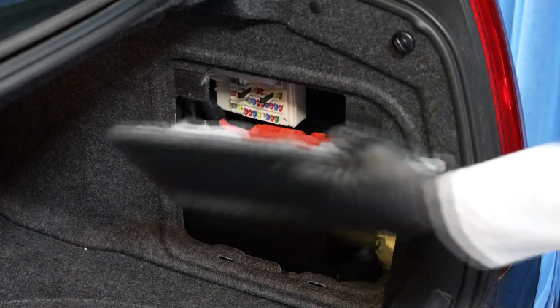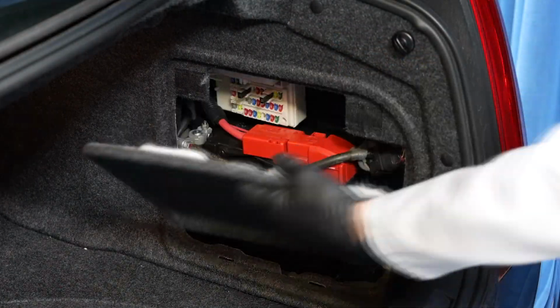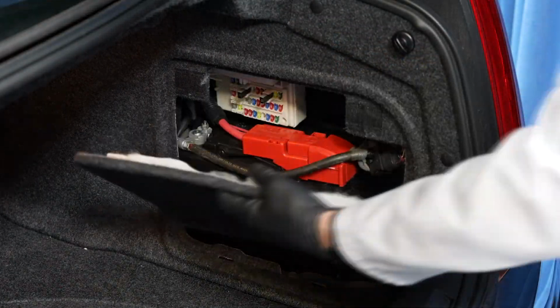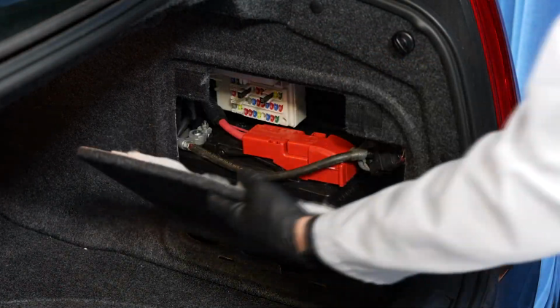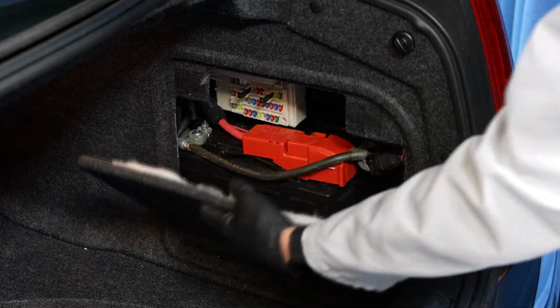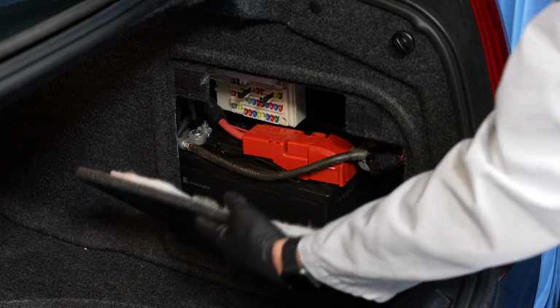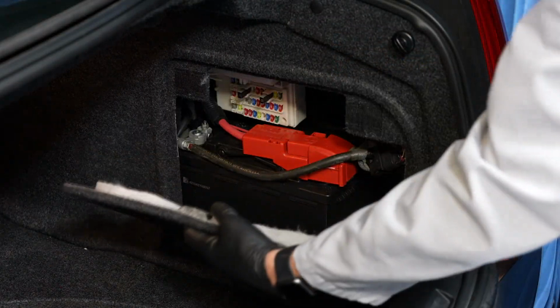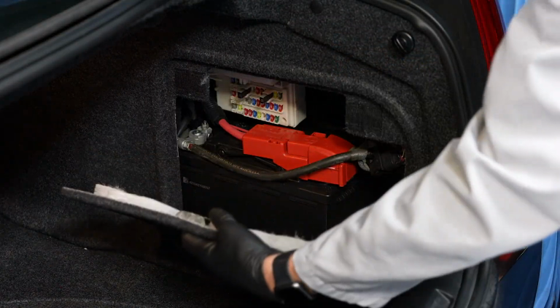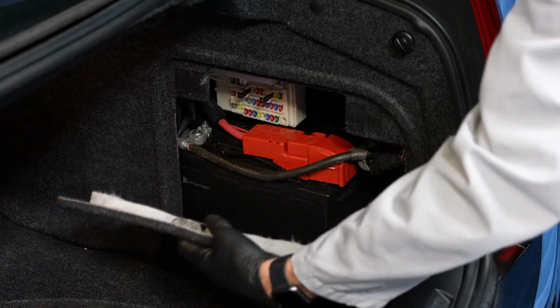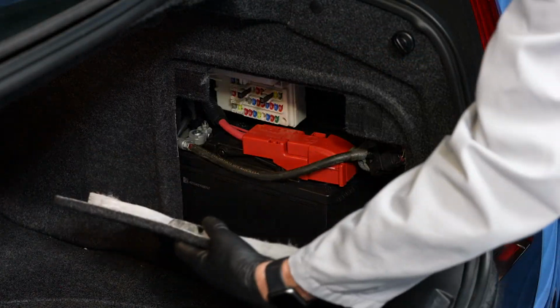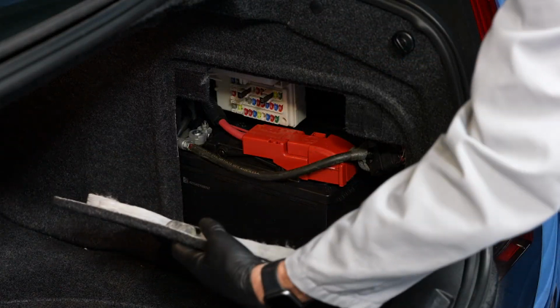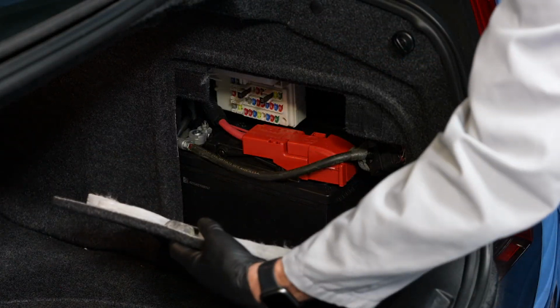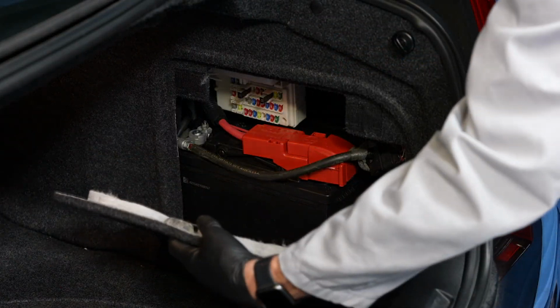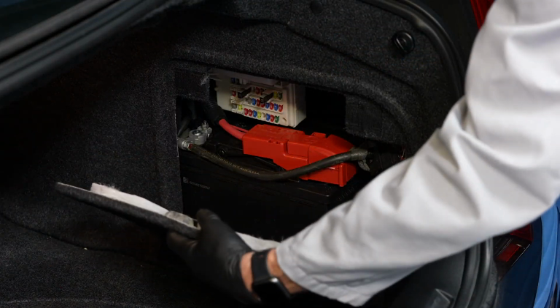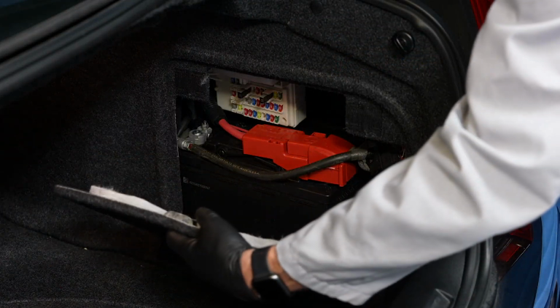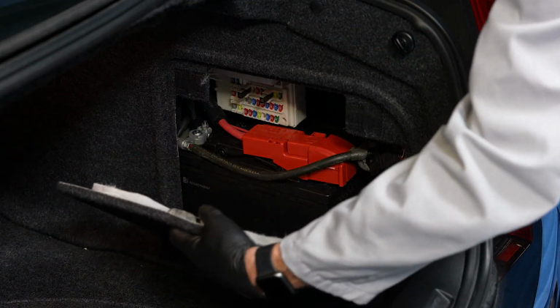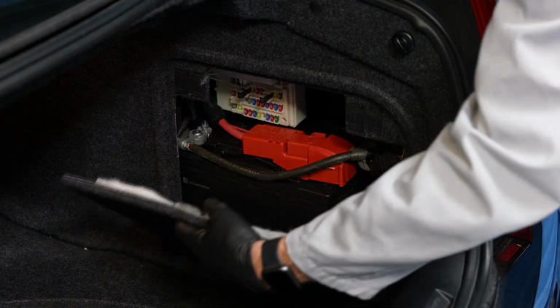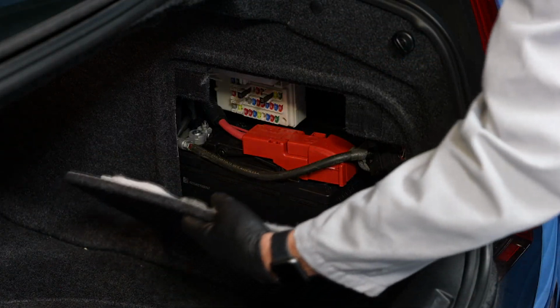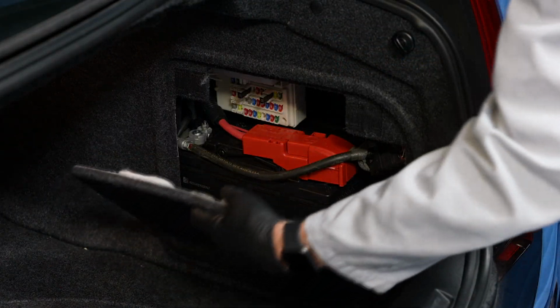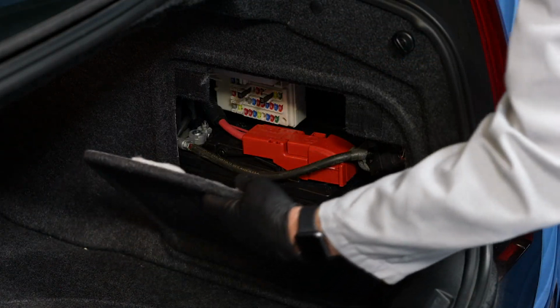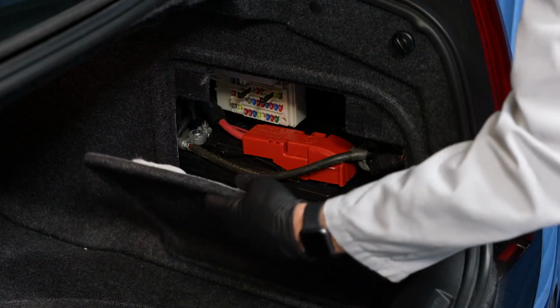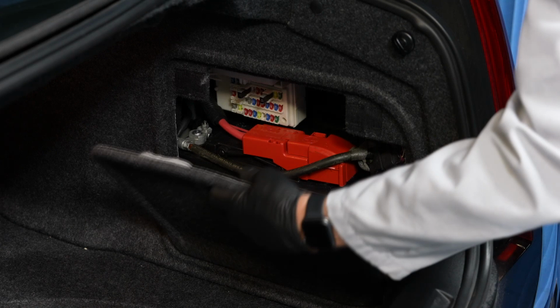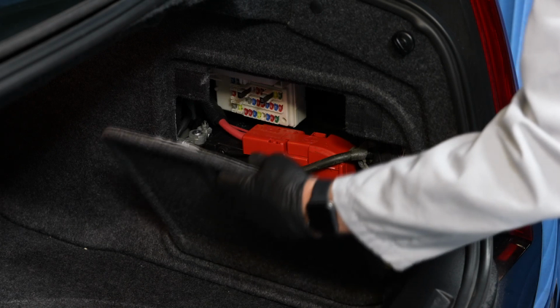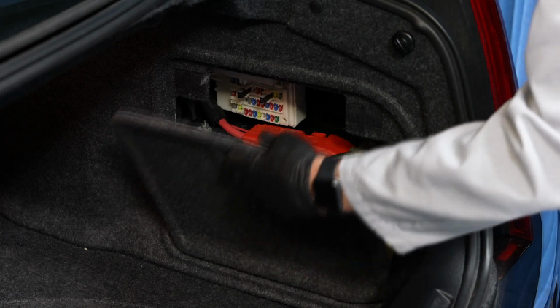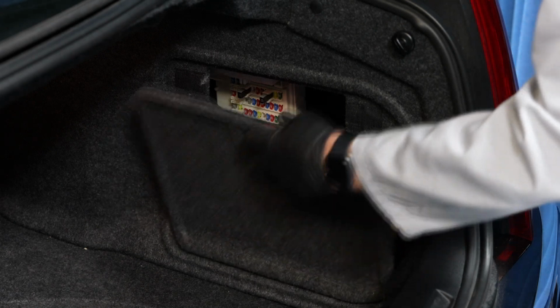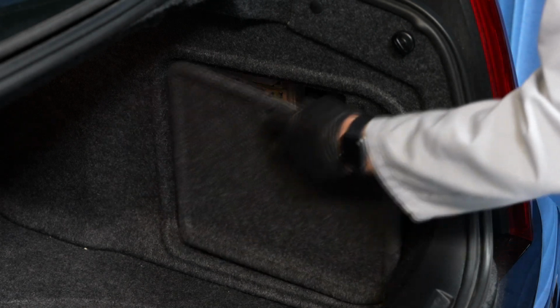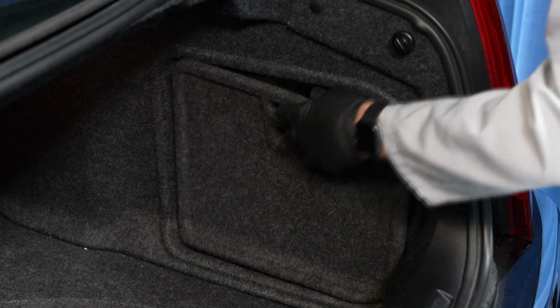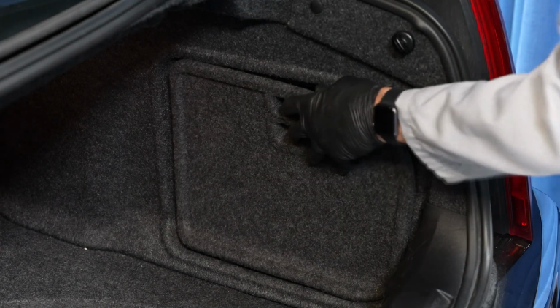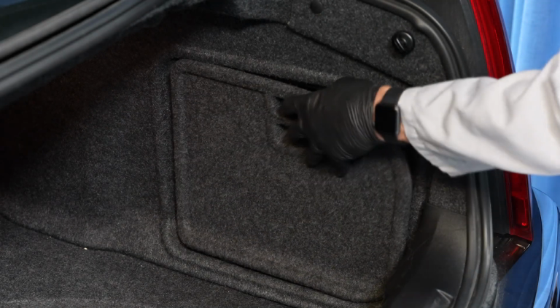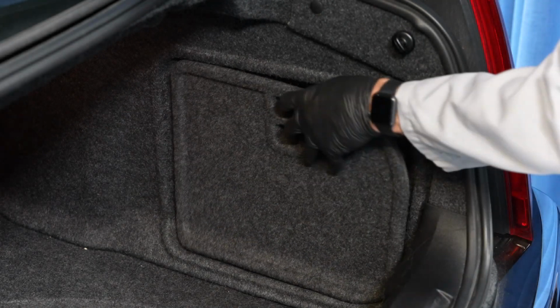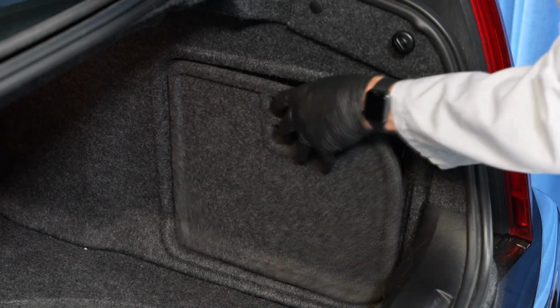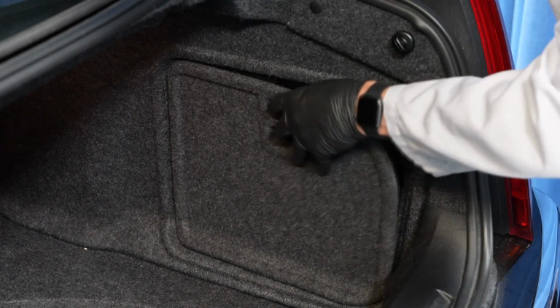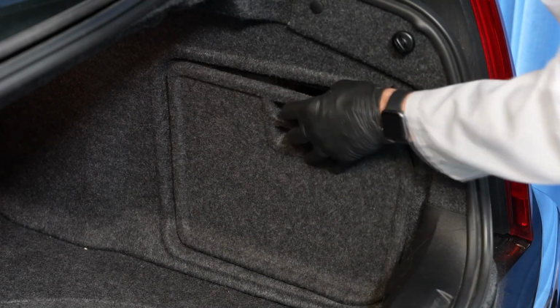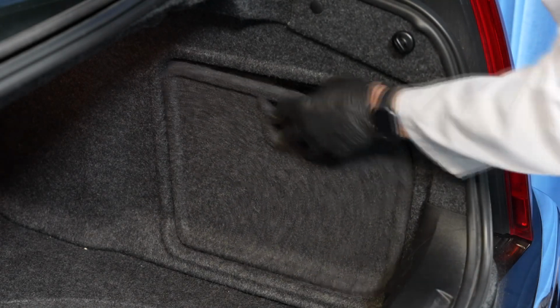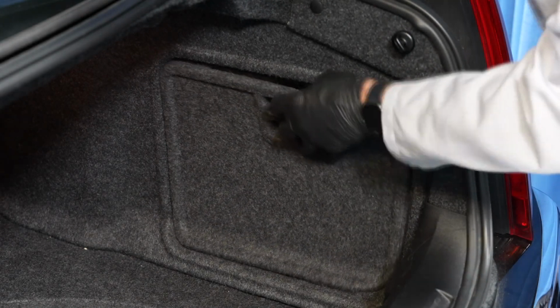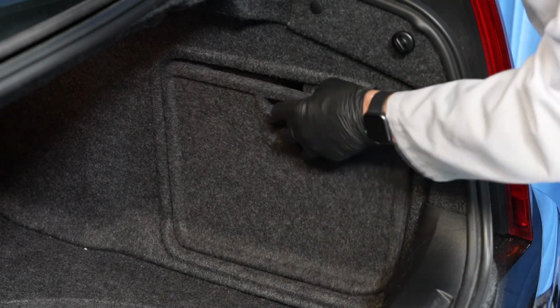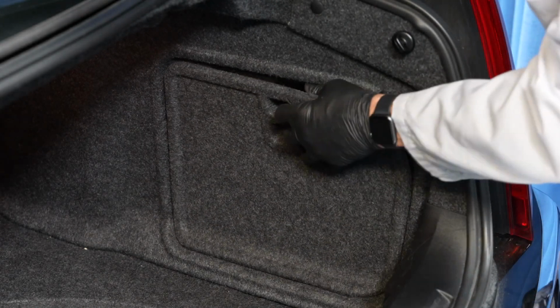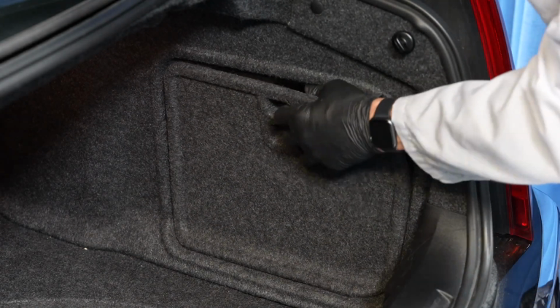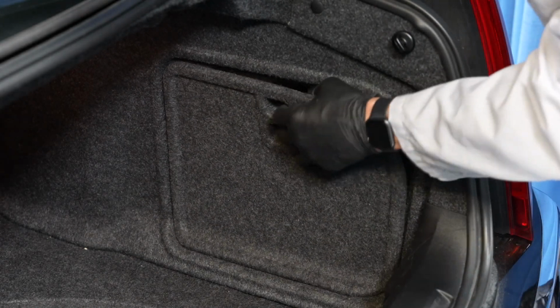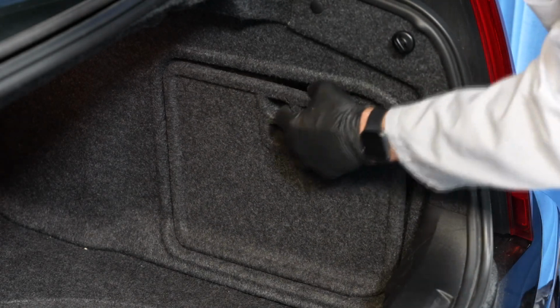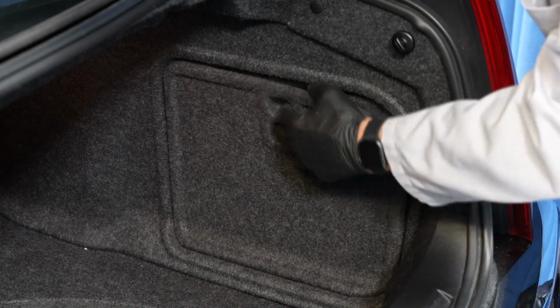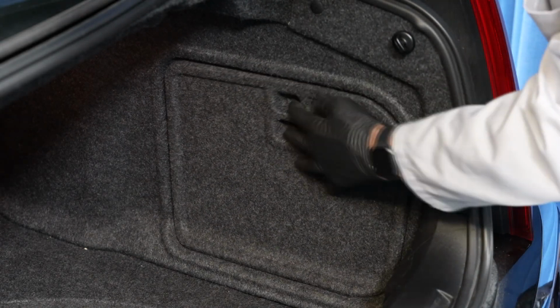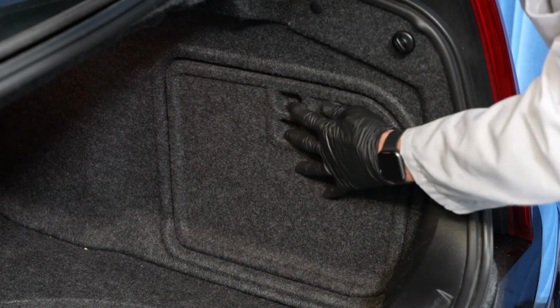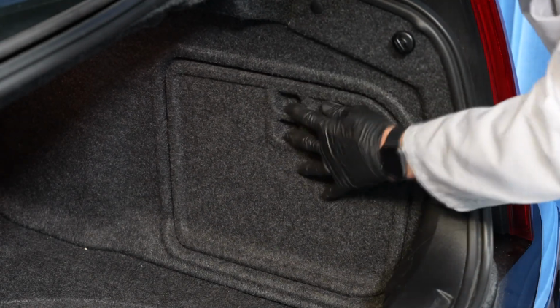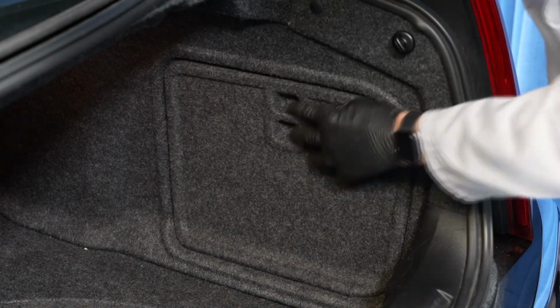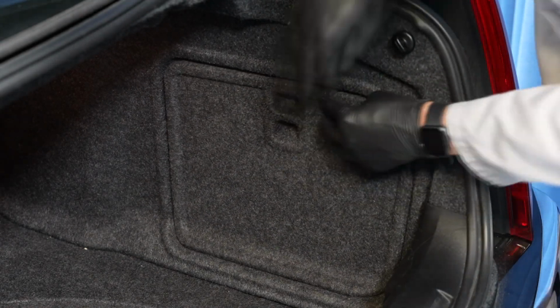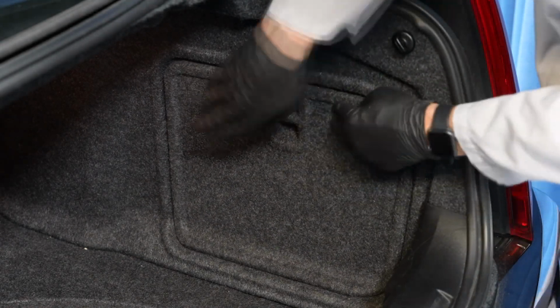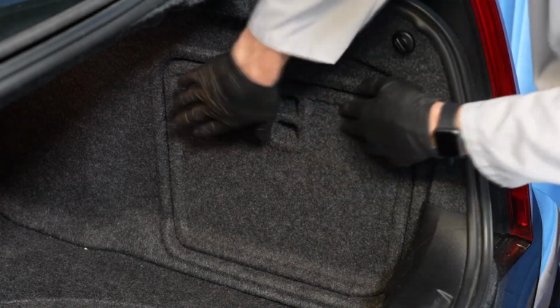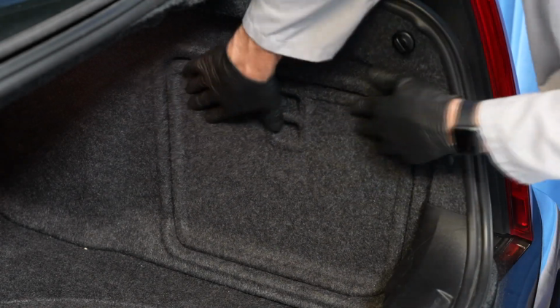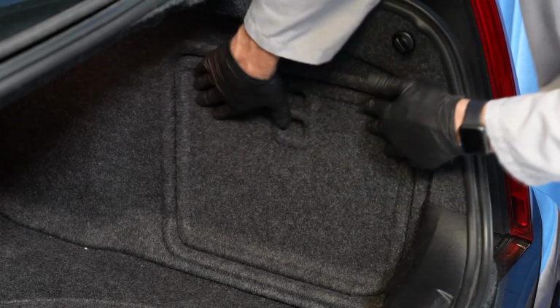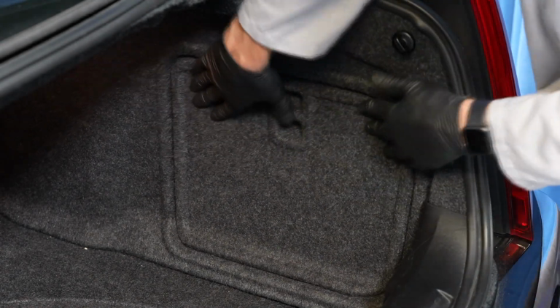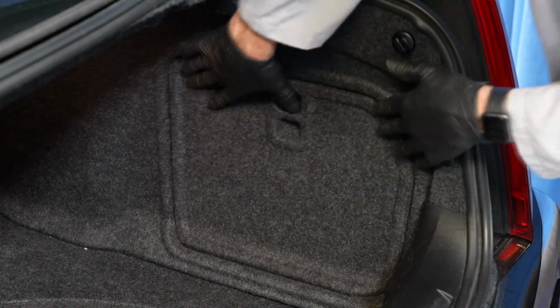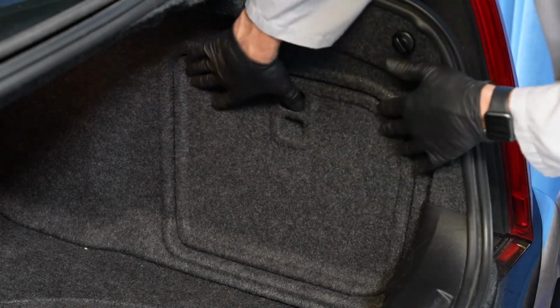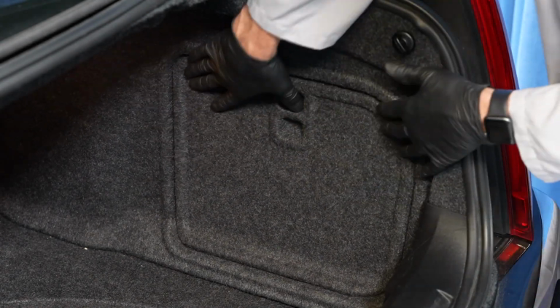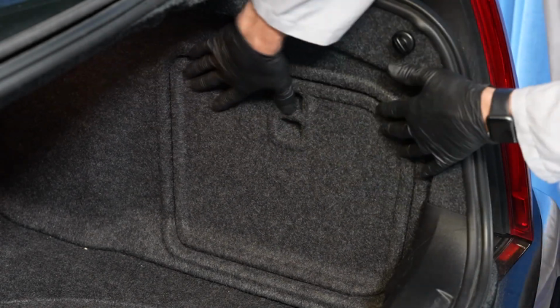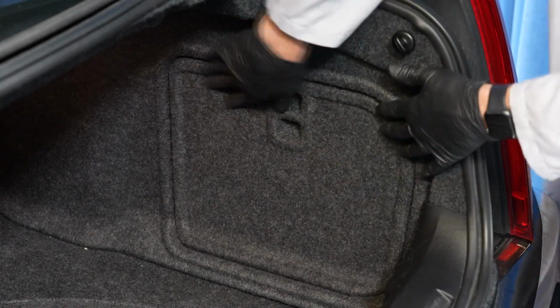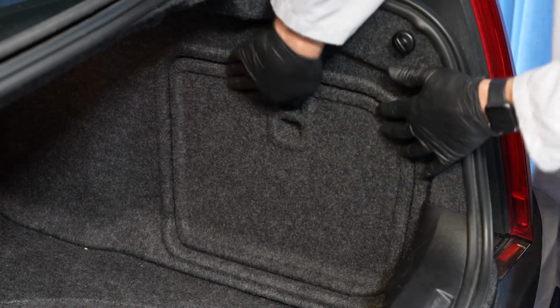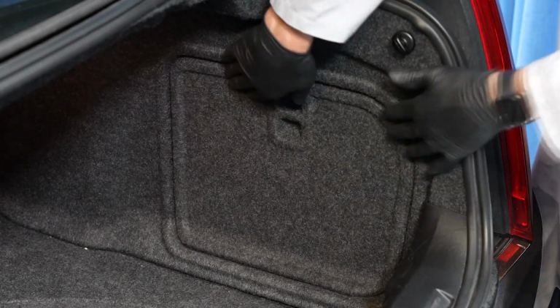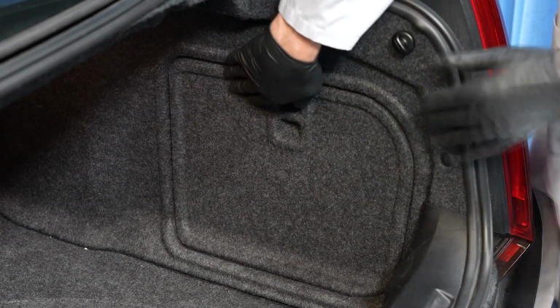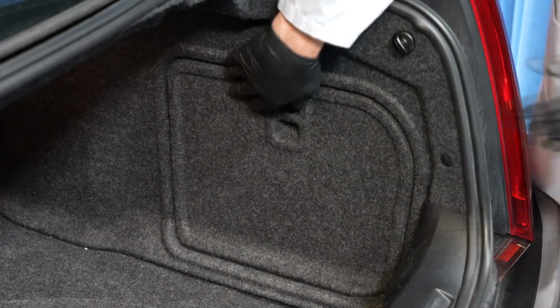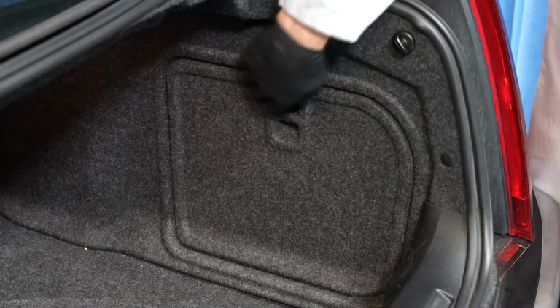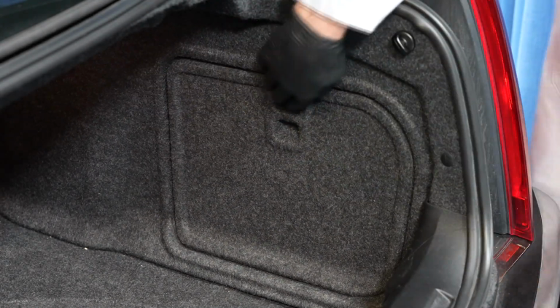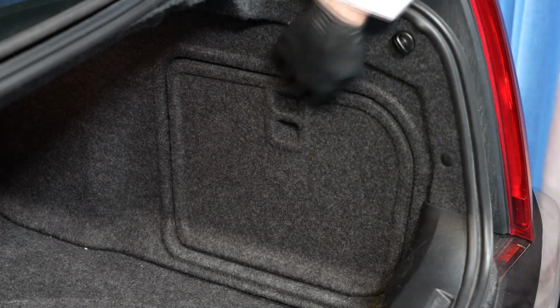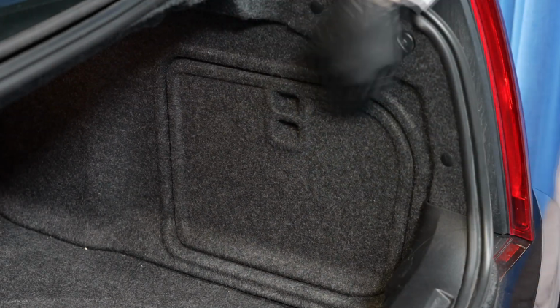Finally, reinstall the access panel. And we're done.